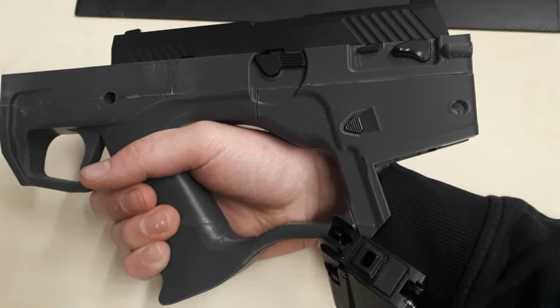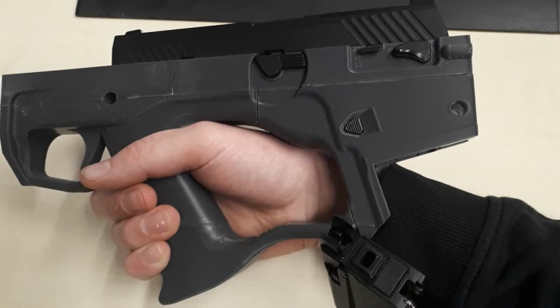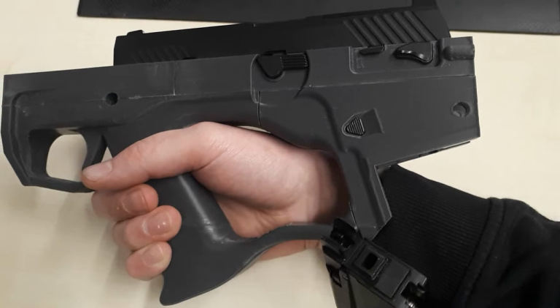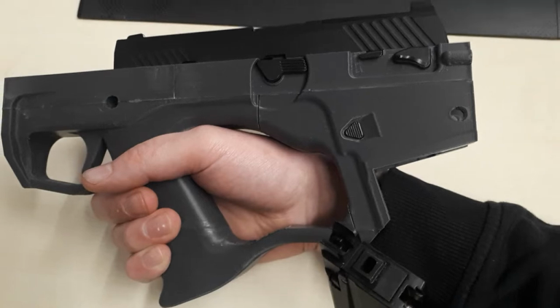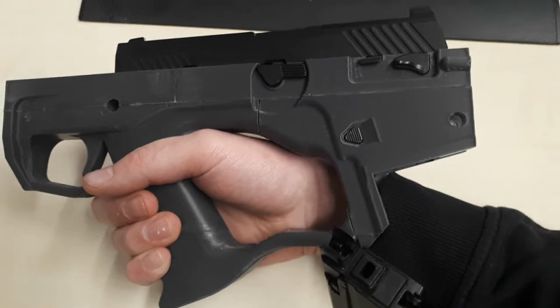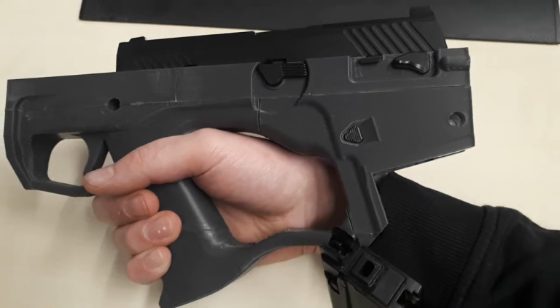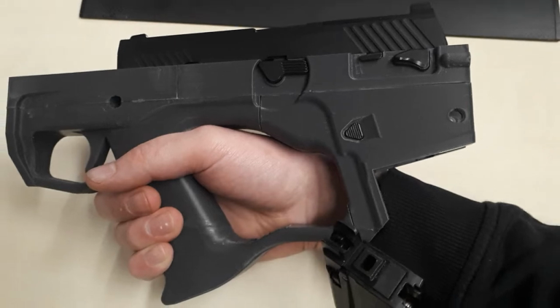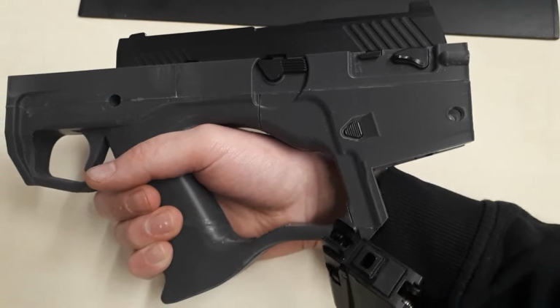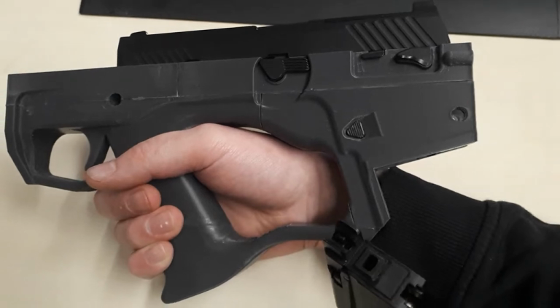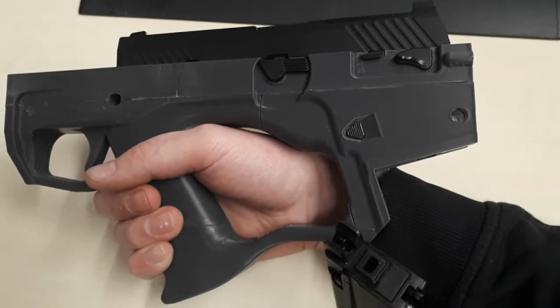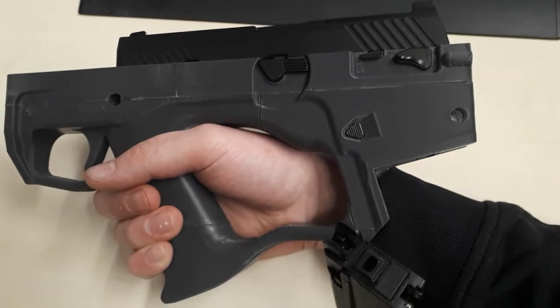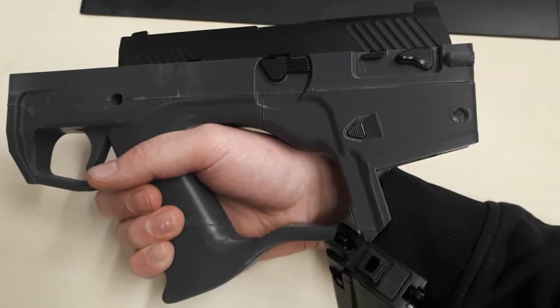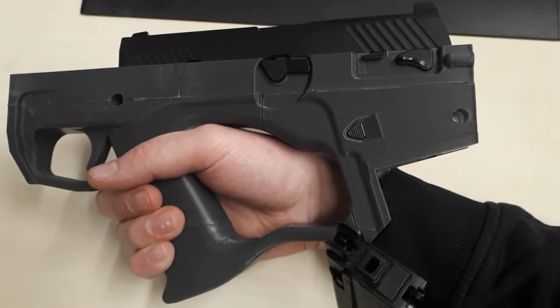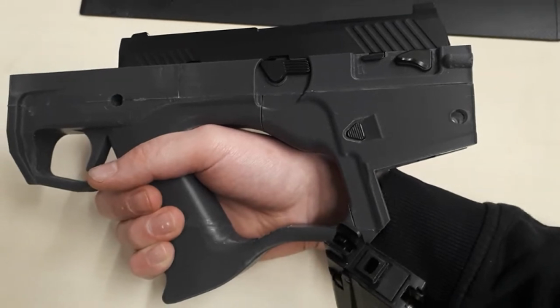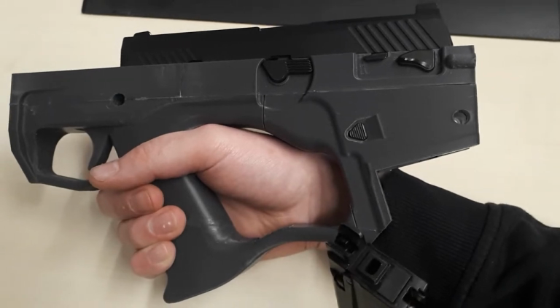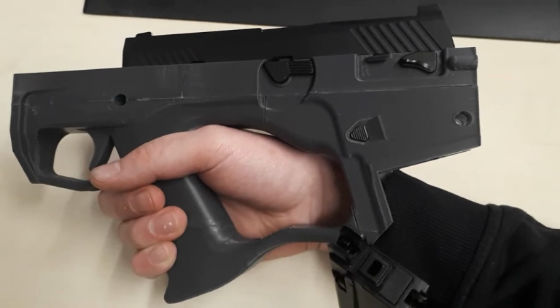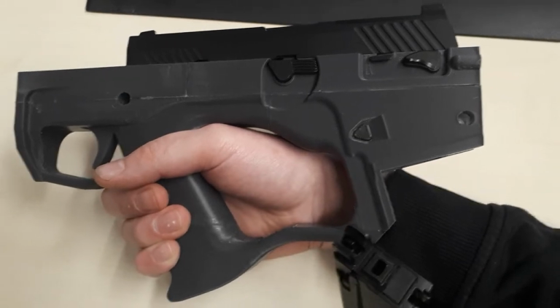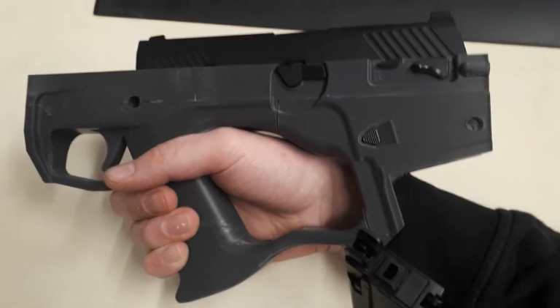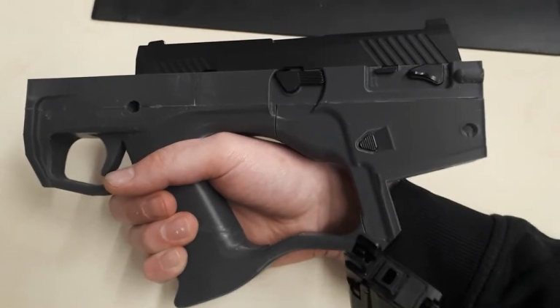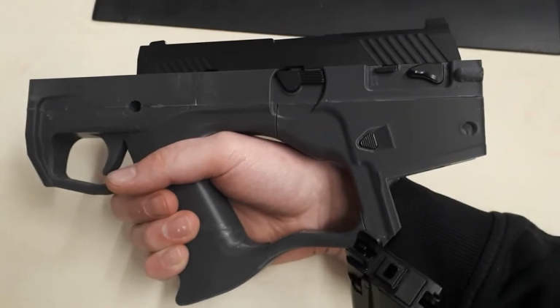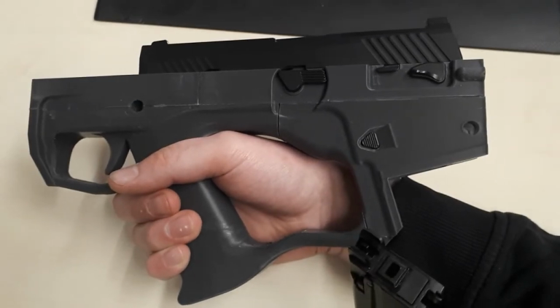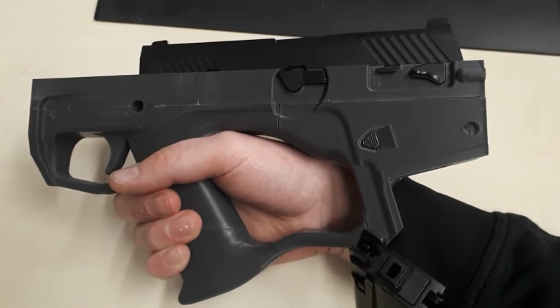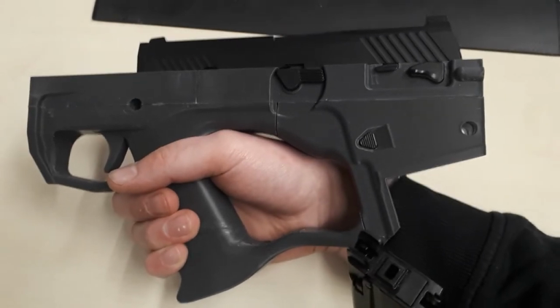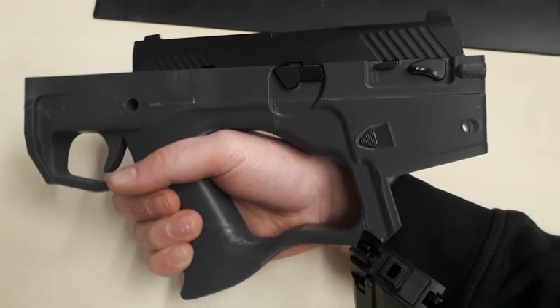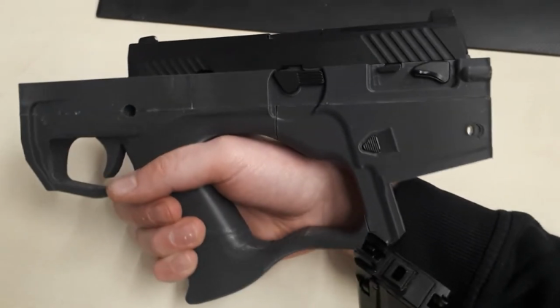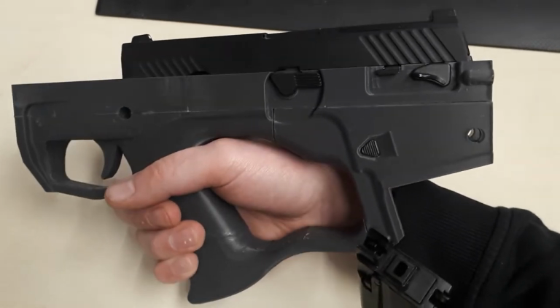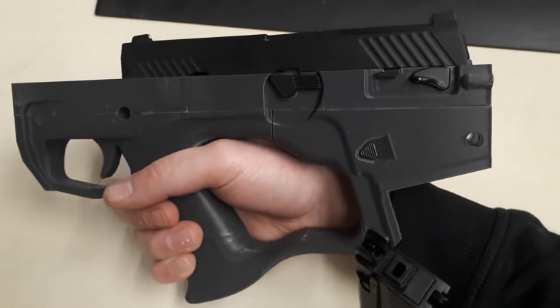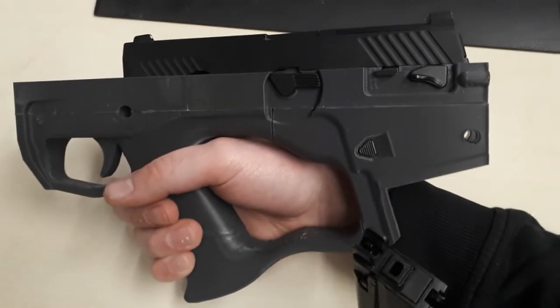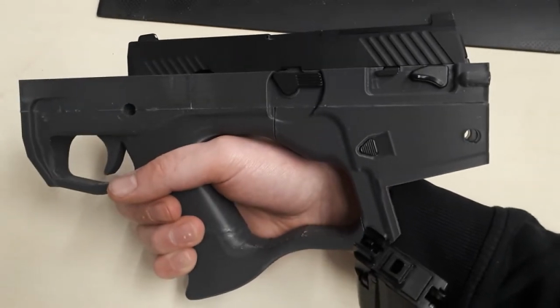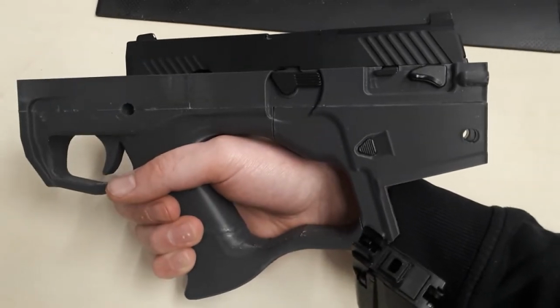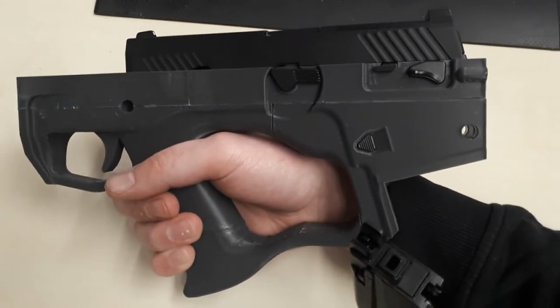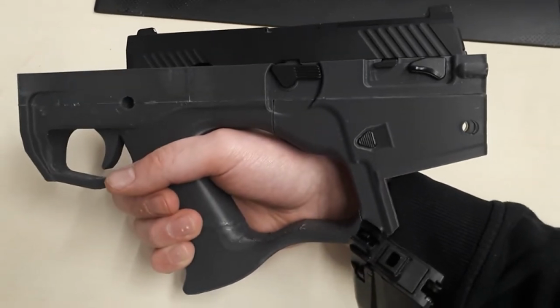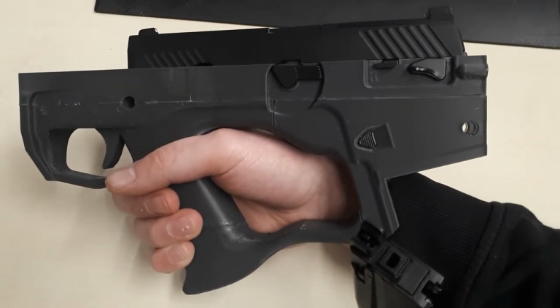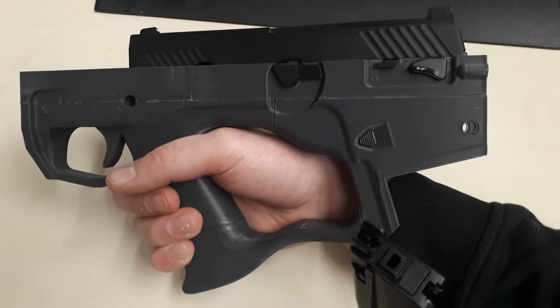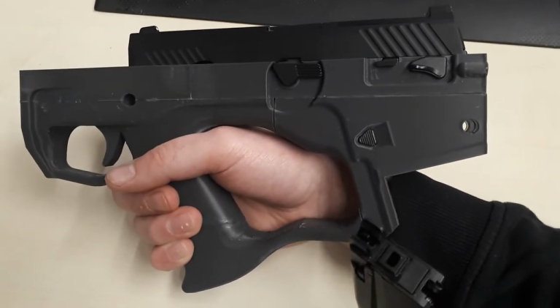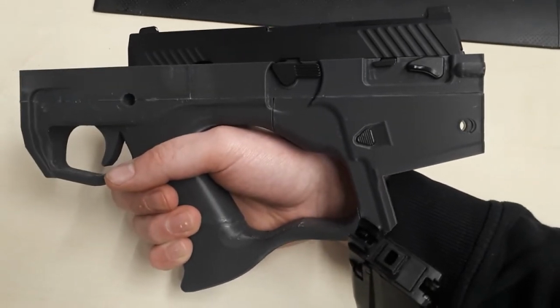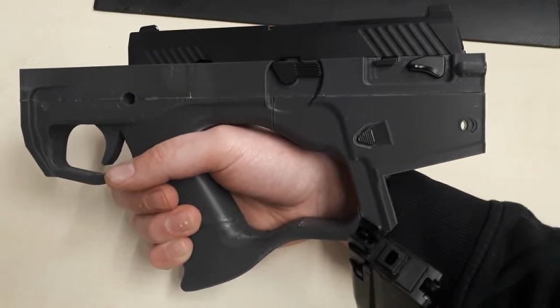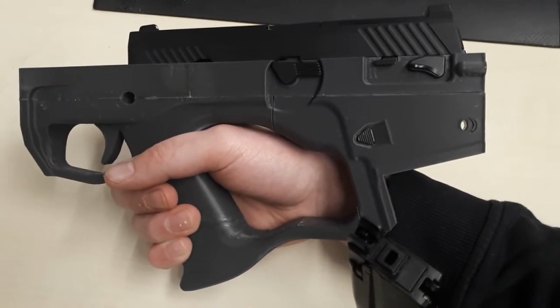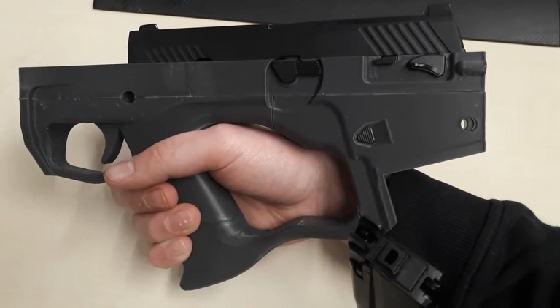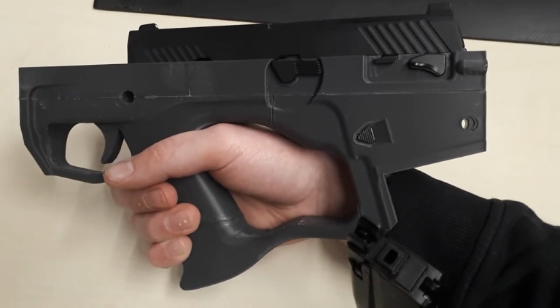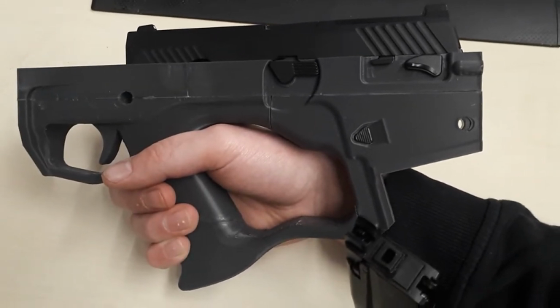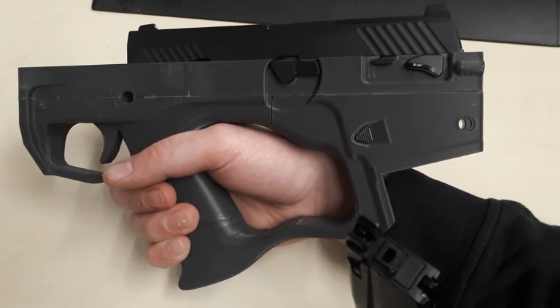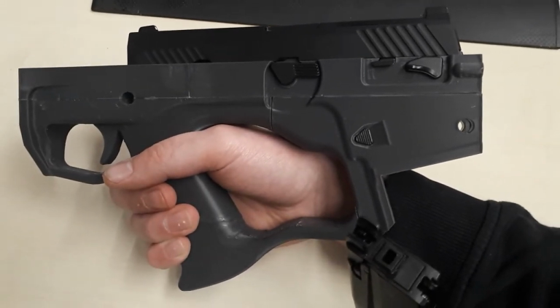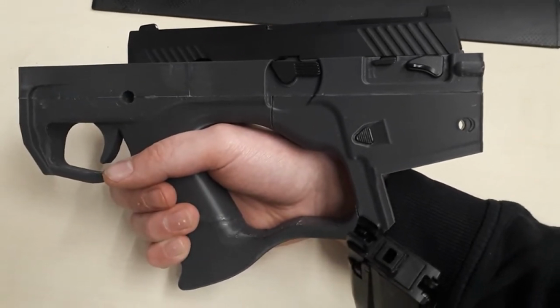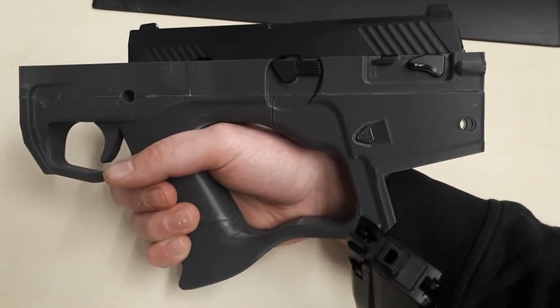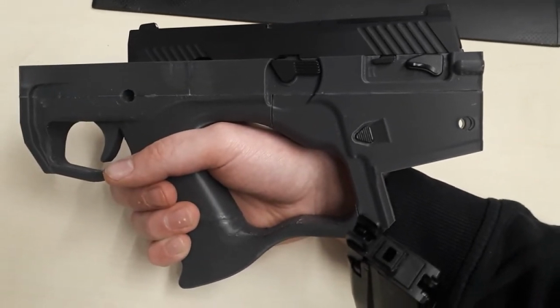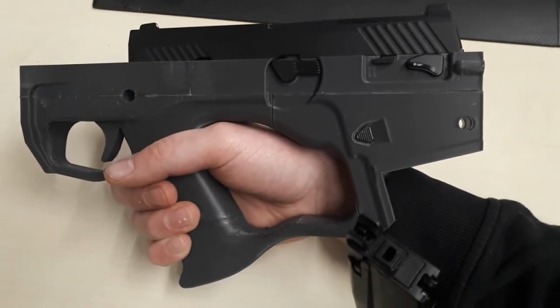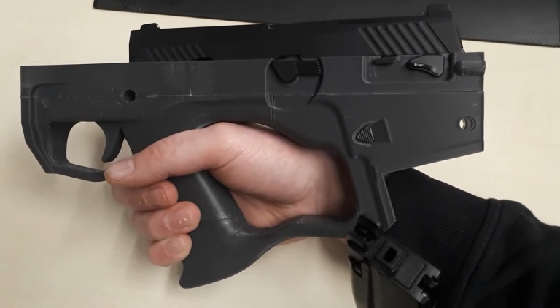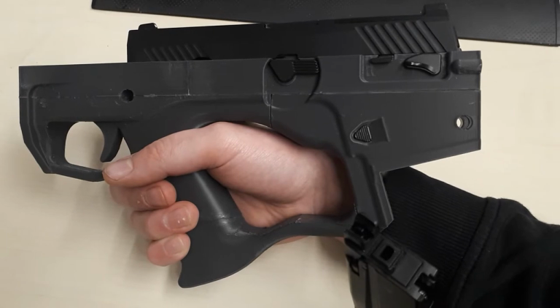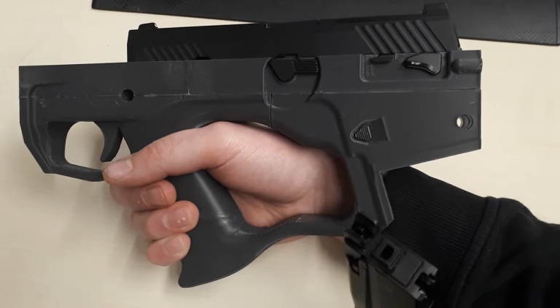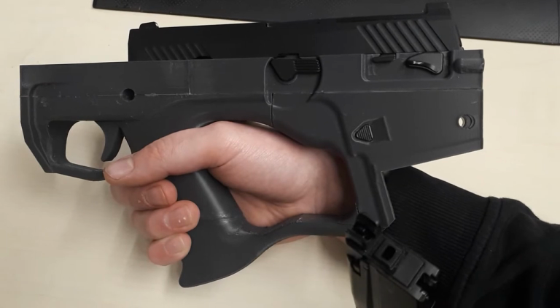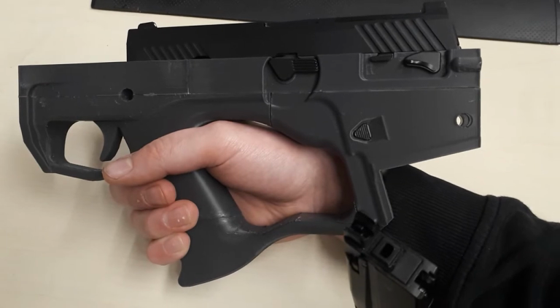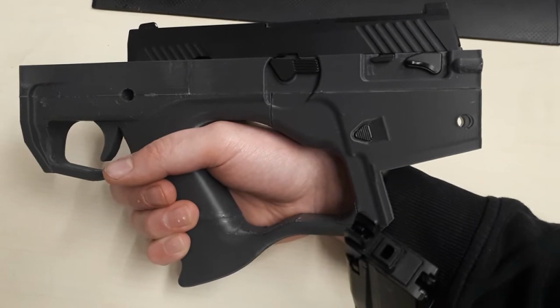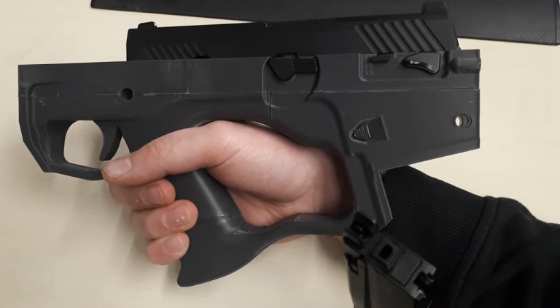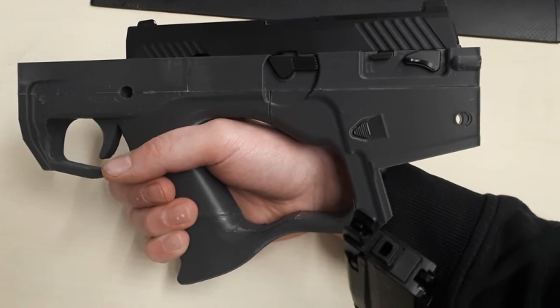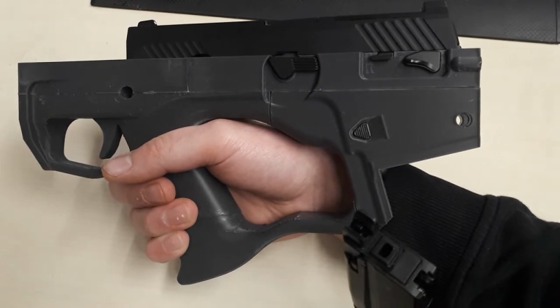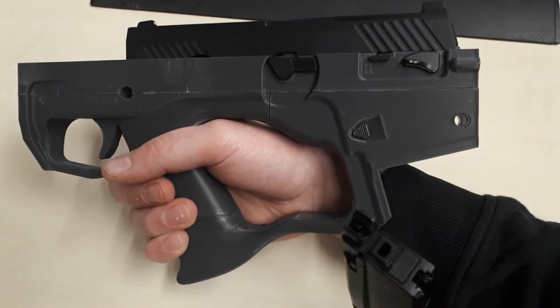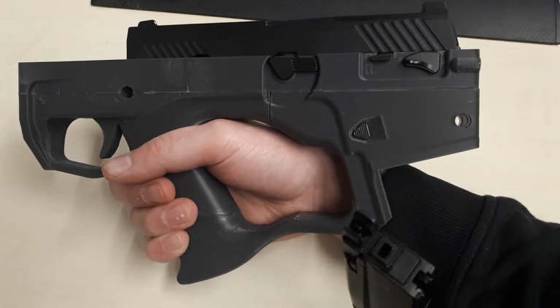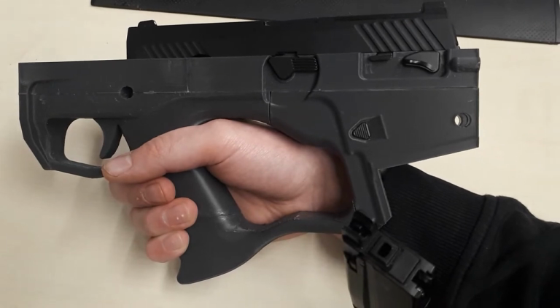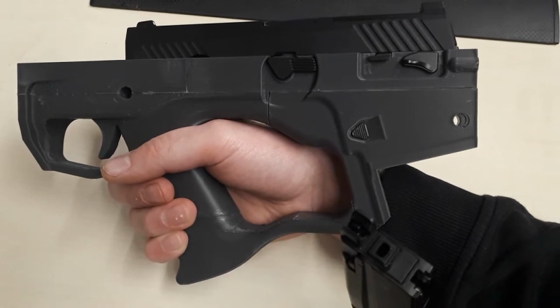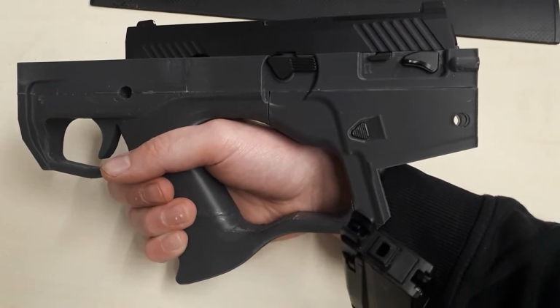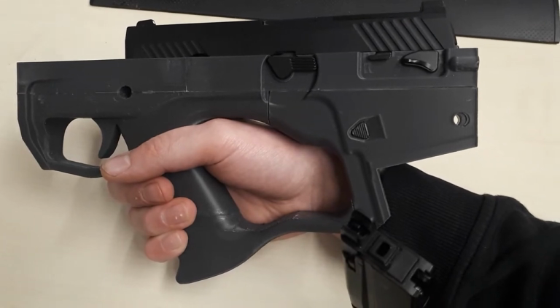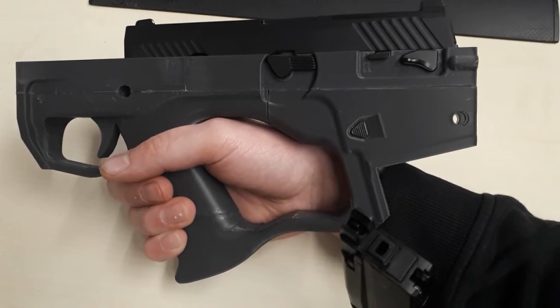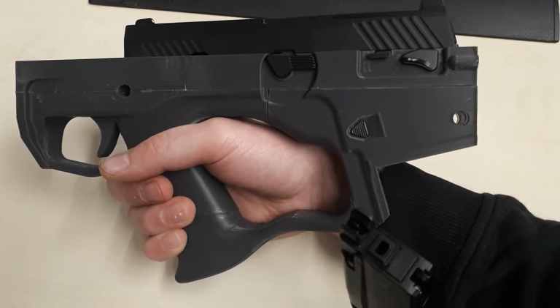After a day of printing, I have this. This is the first testing prototype of the low receiver that I made.